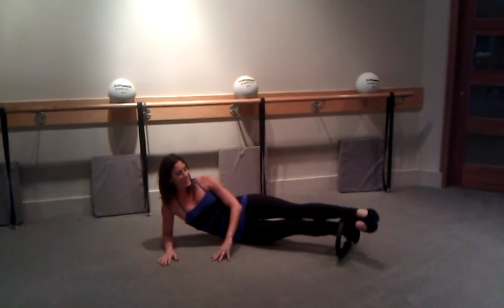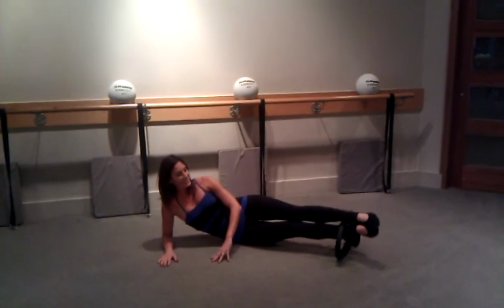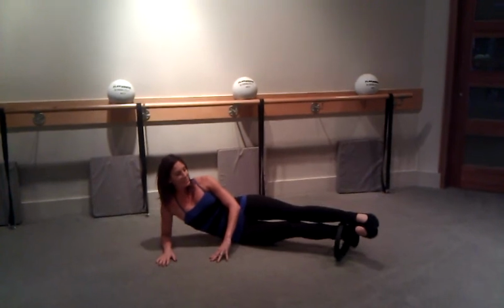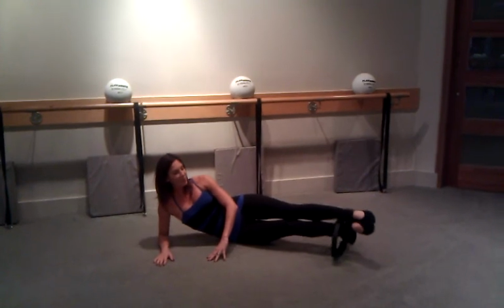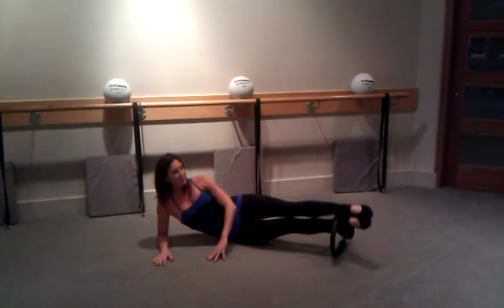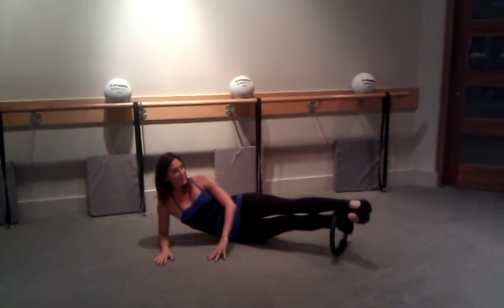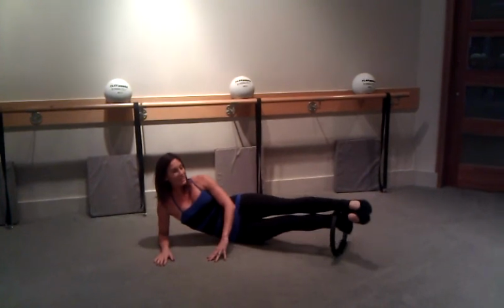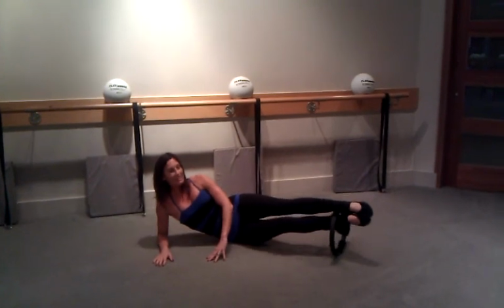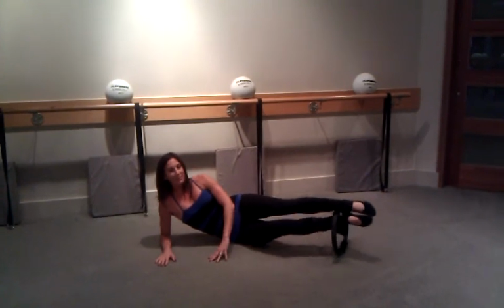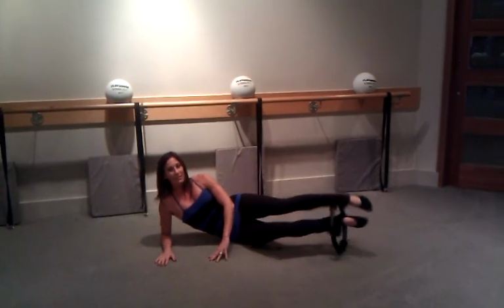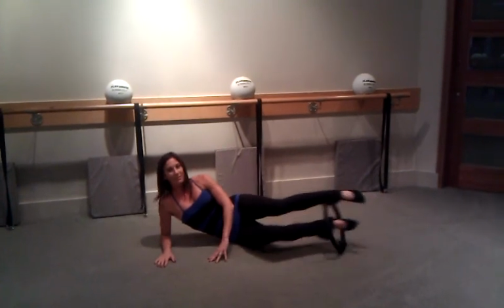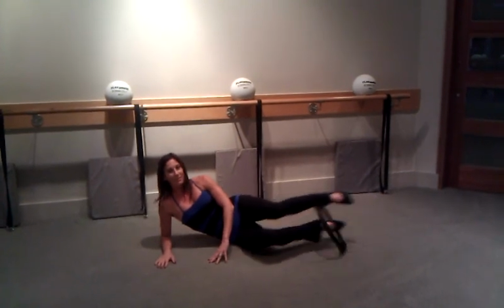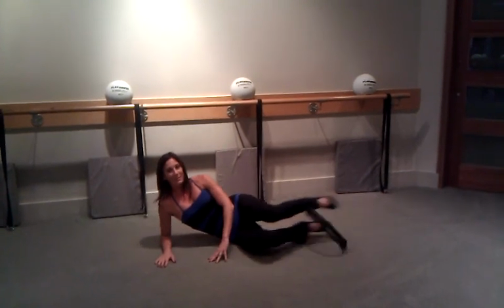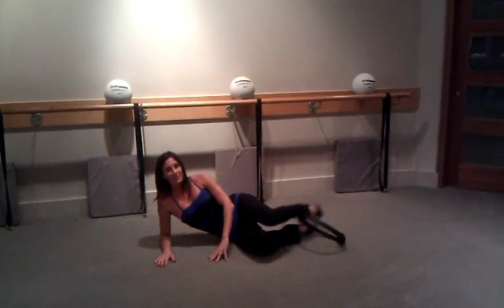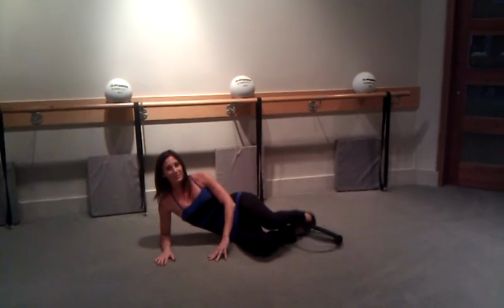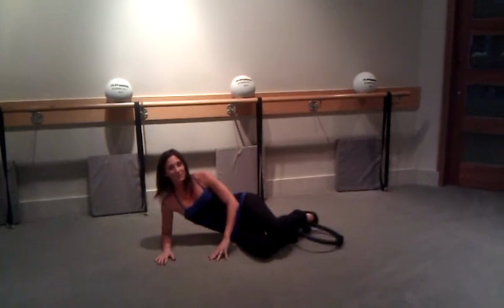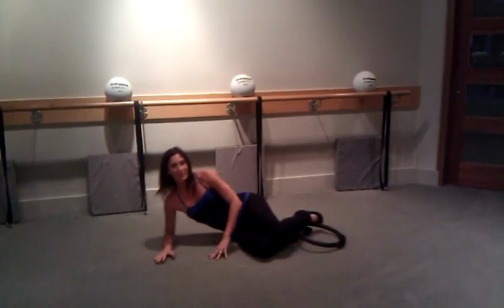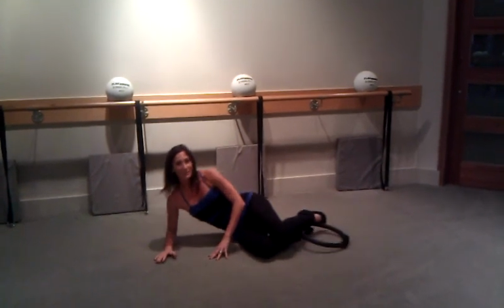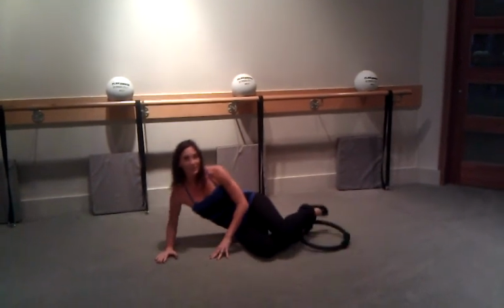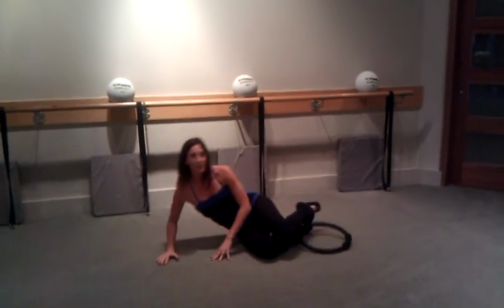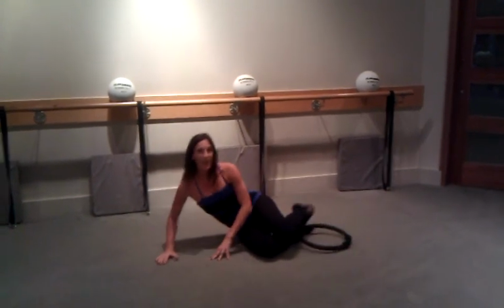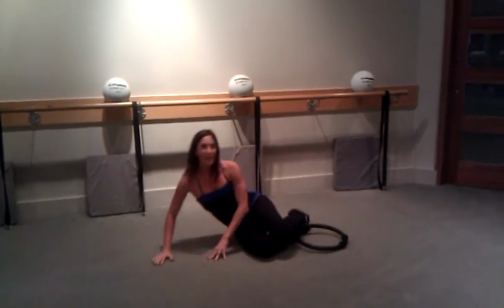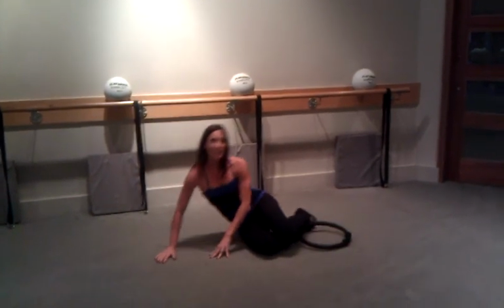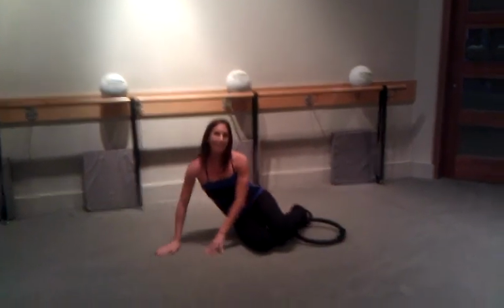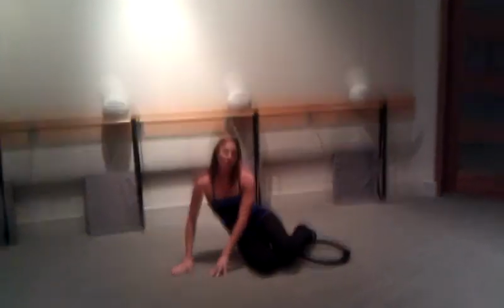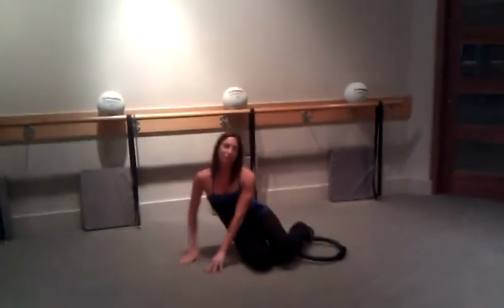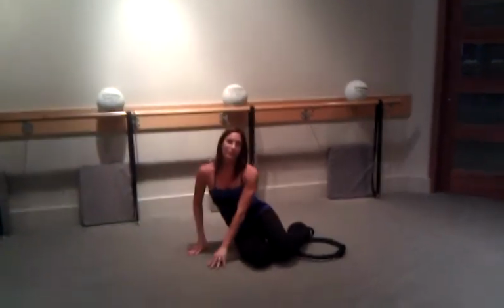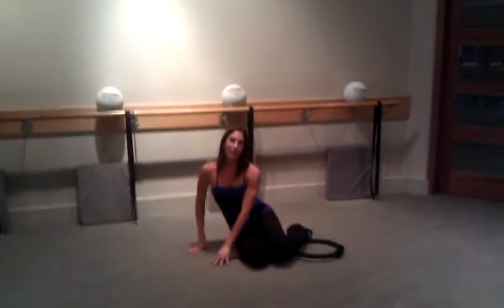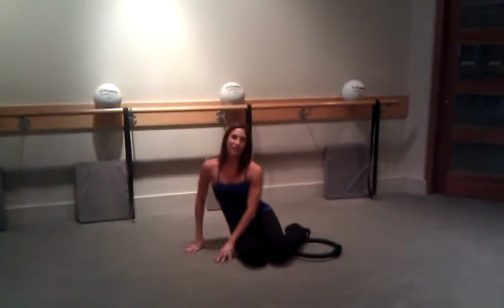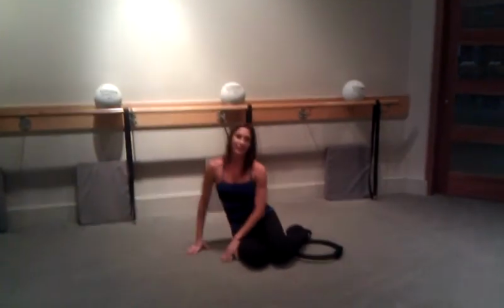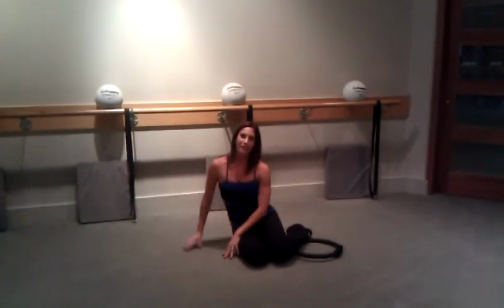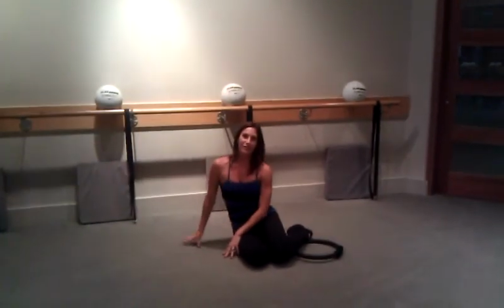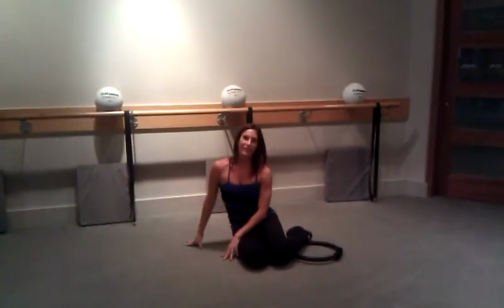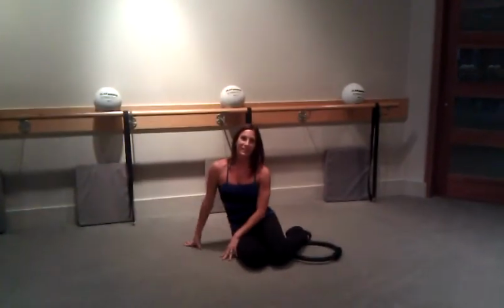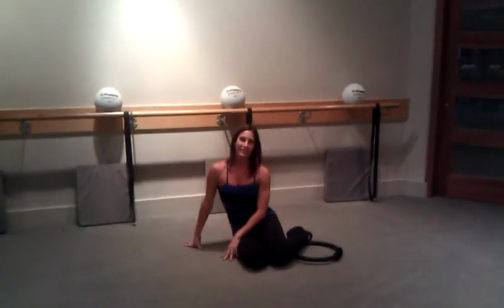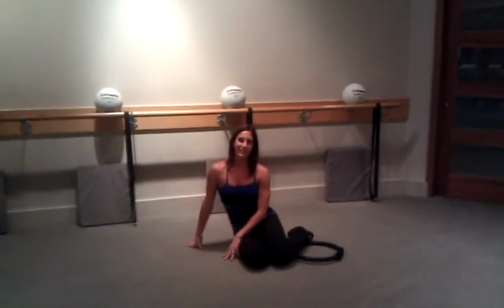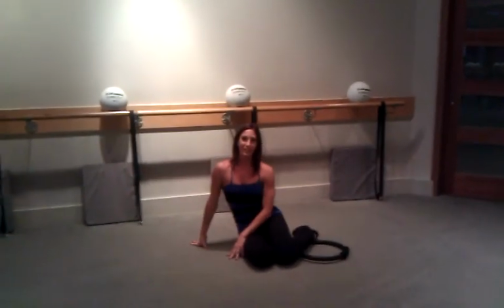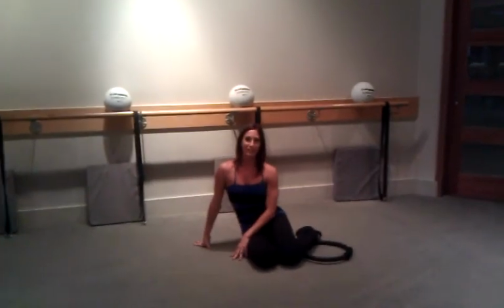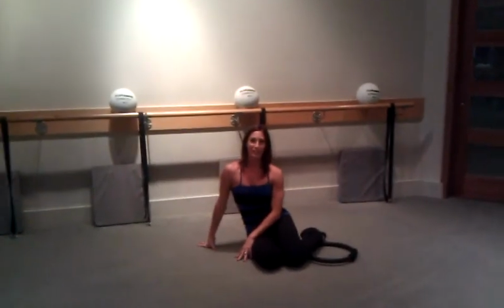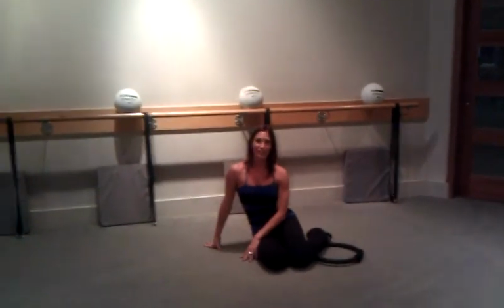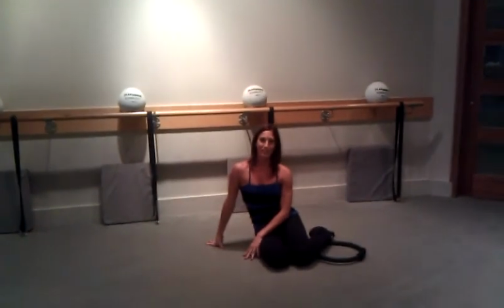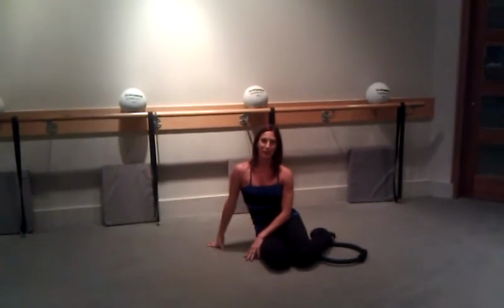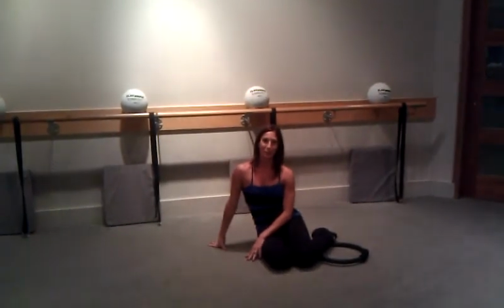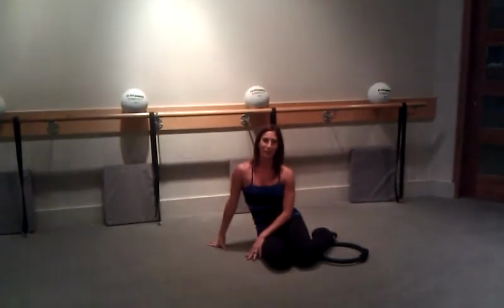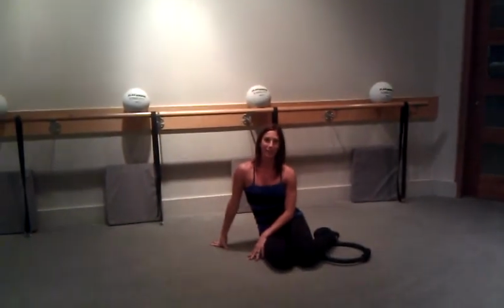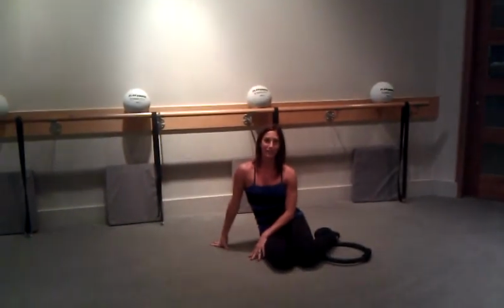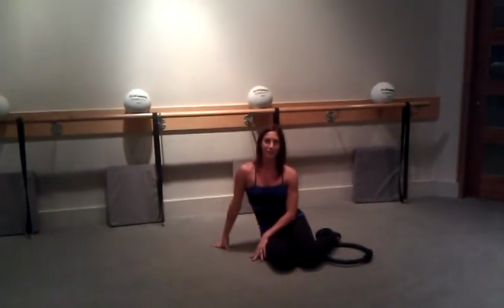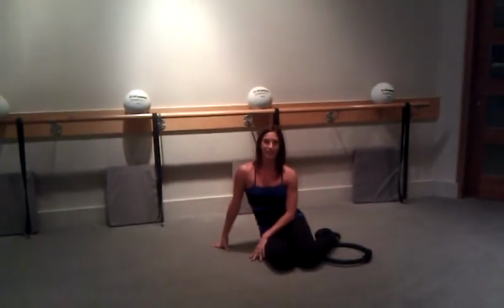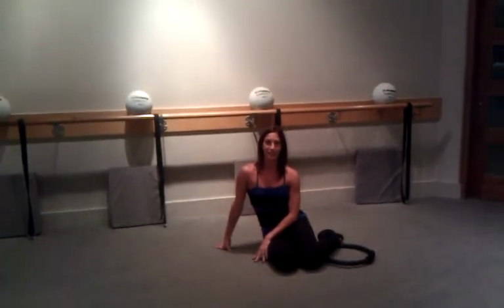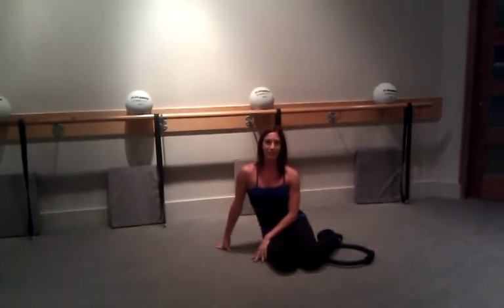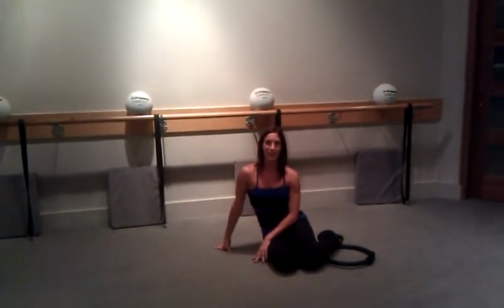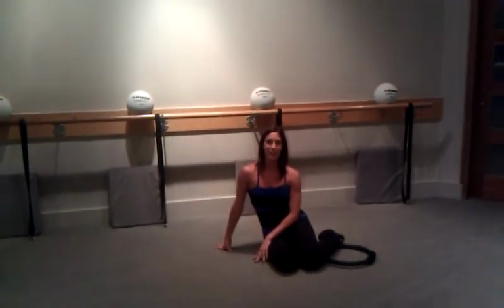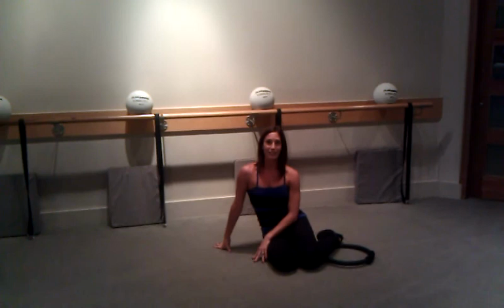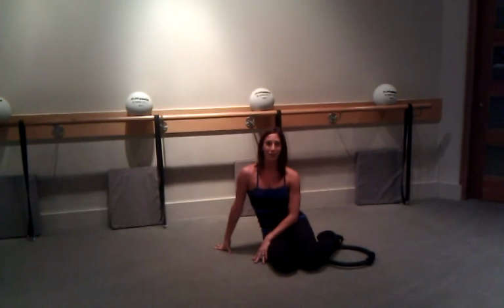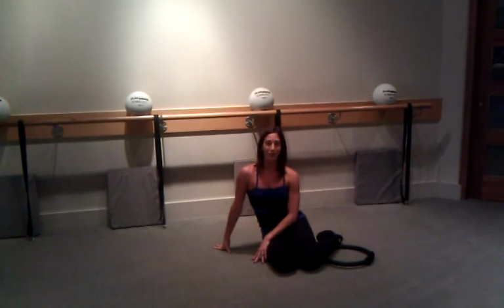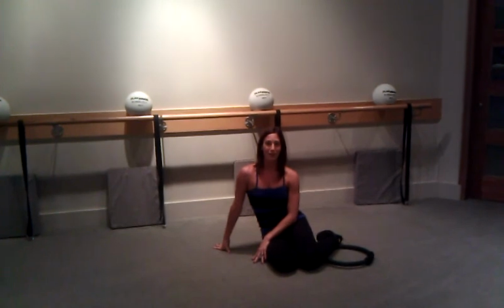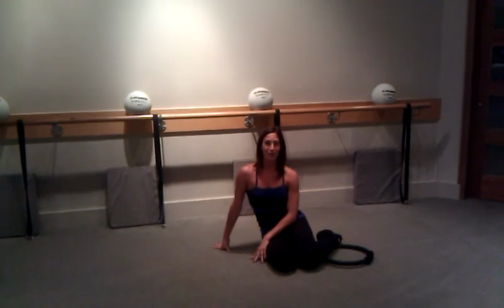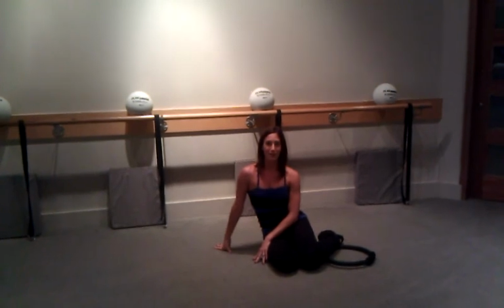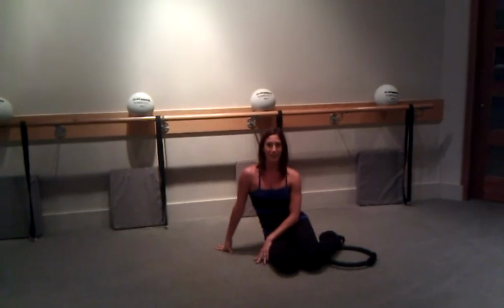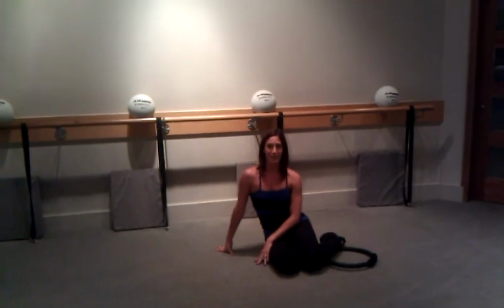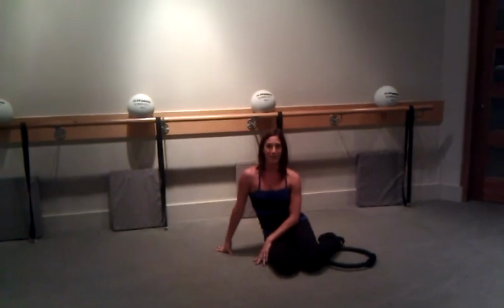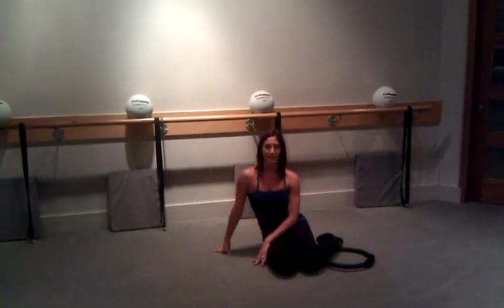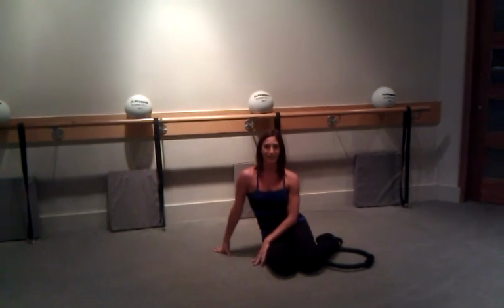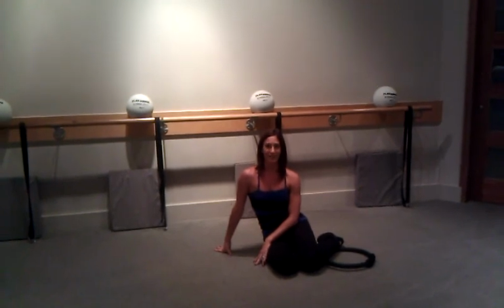Hopefully that's something fun and new for you to try. We'll definitely utilize this exercise in our Pilates Physique class, so hopefully we'll see you there soon.